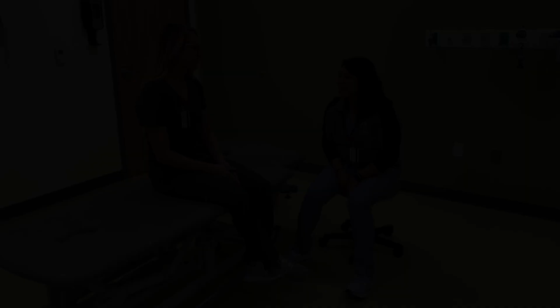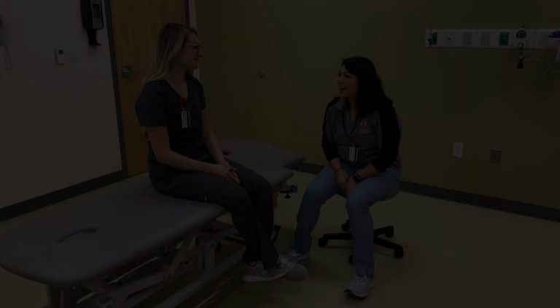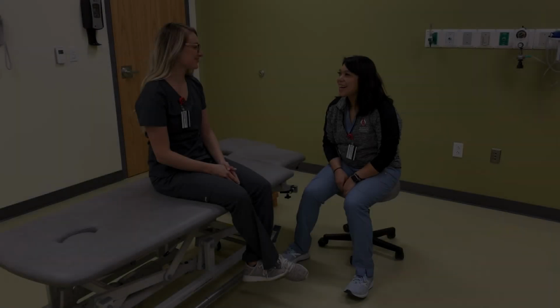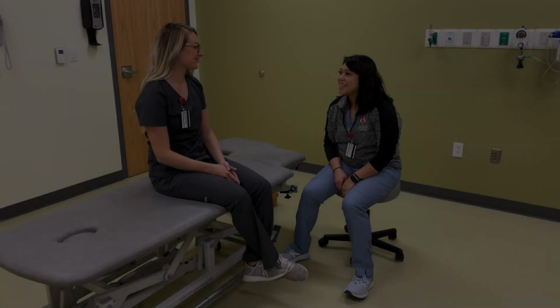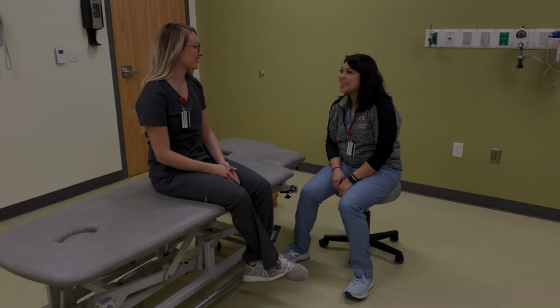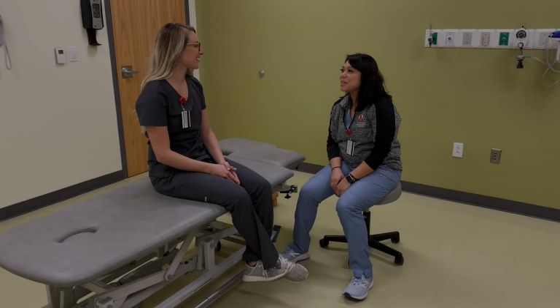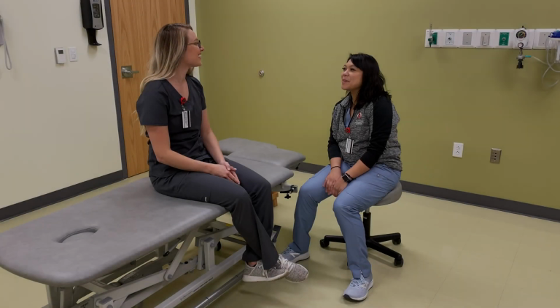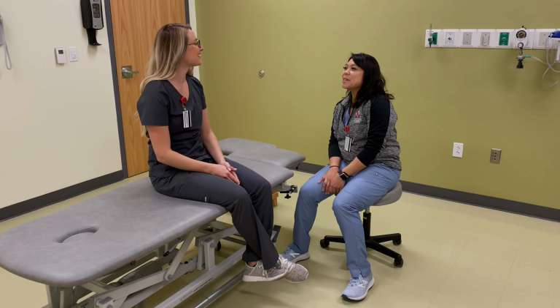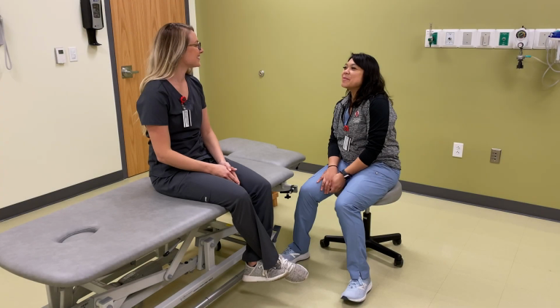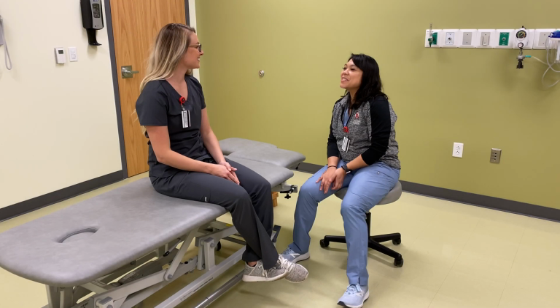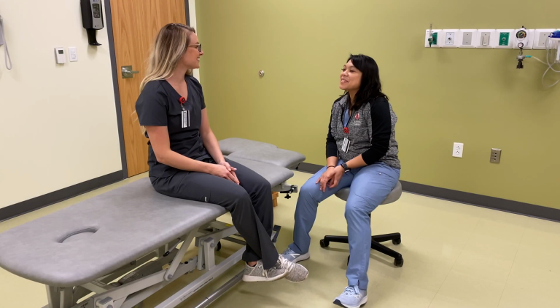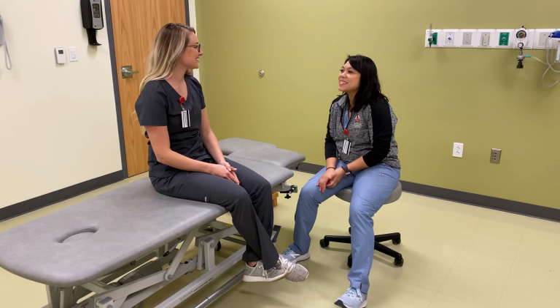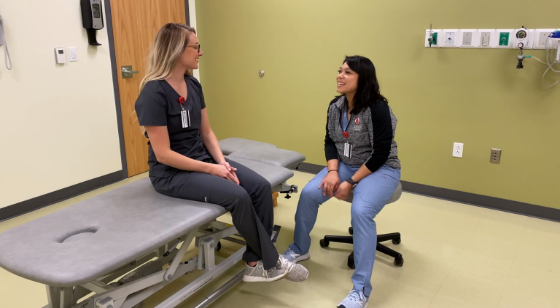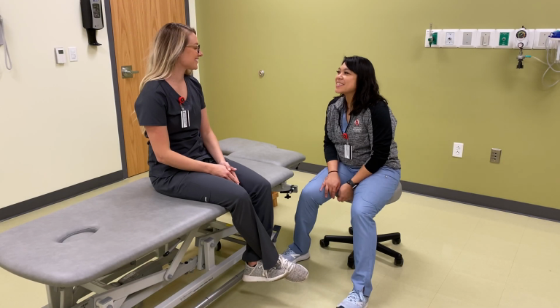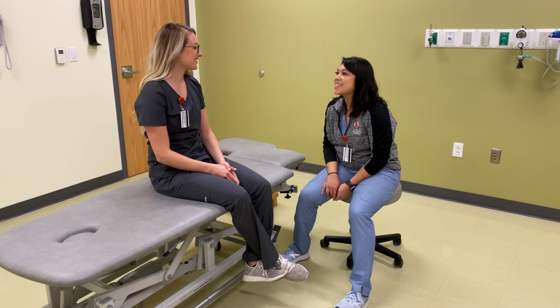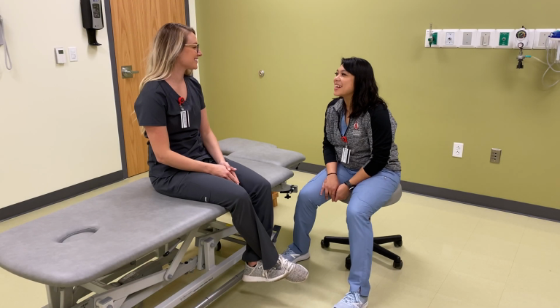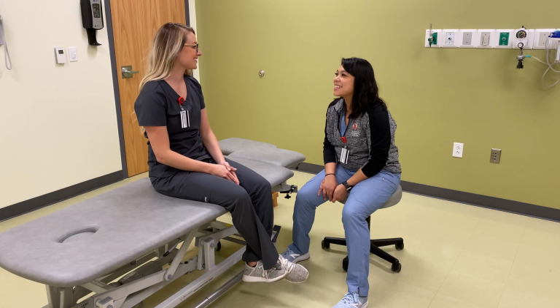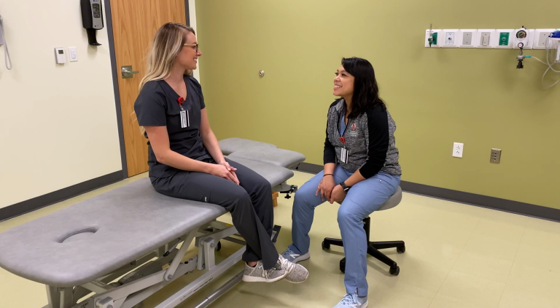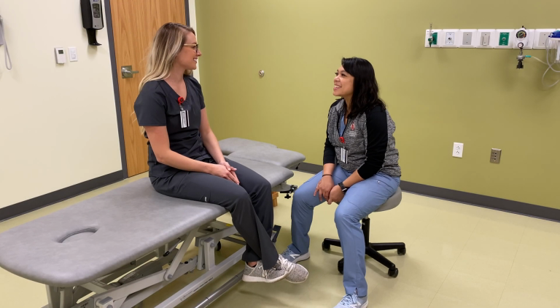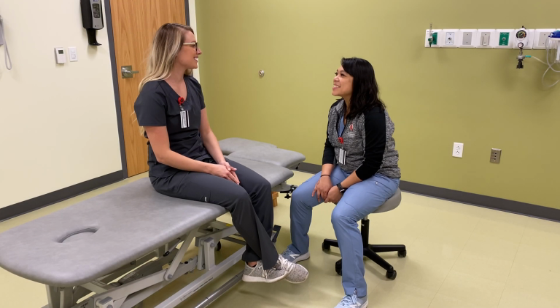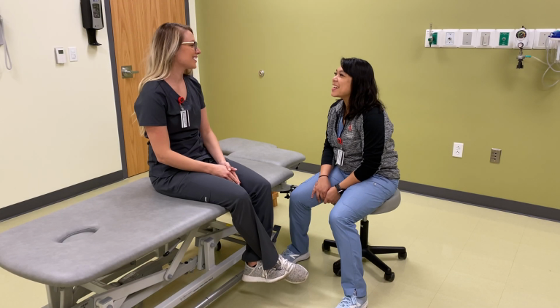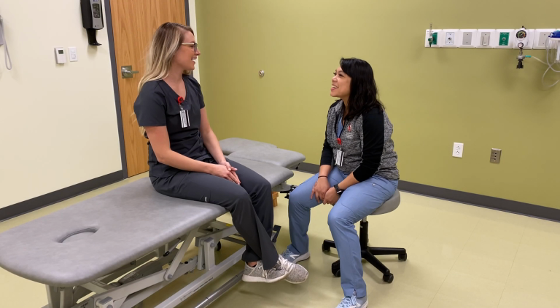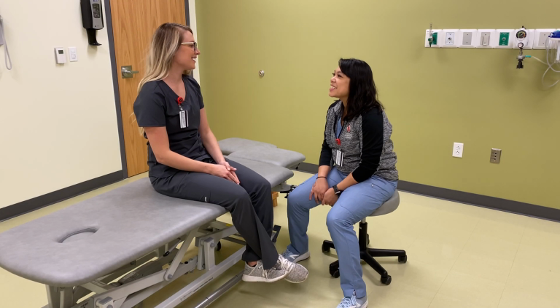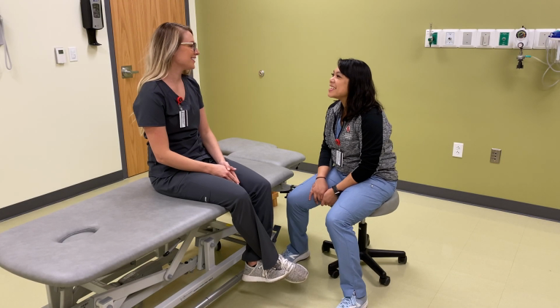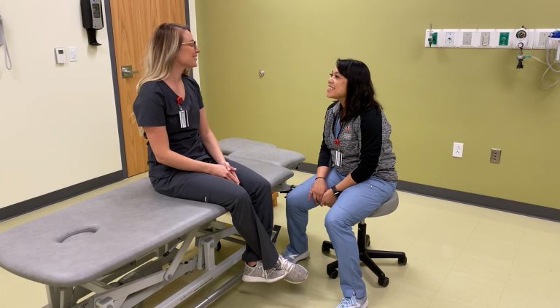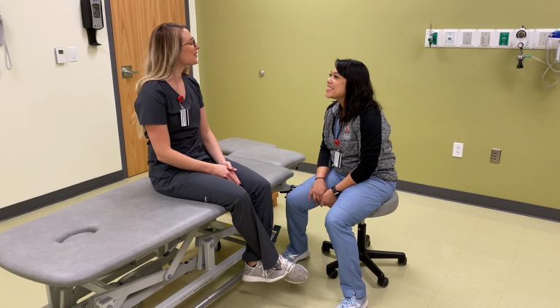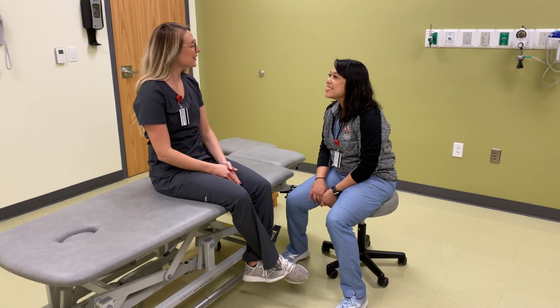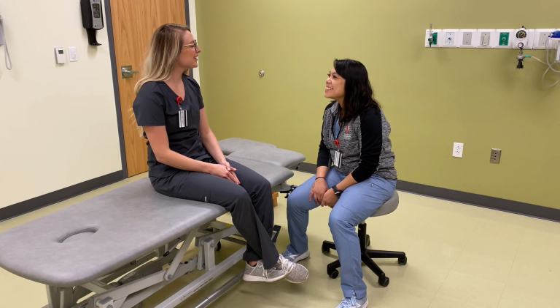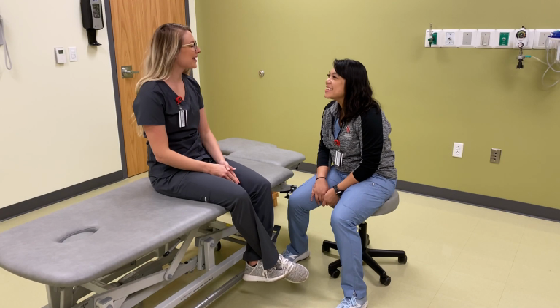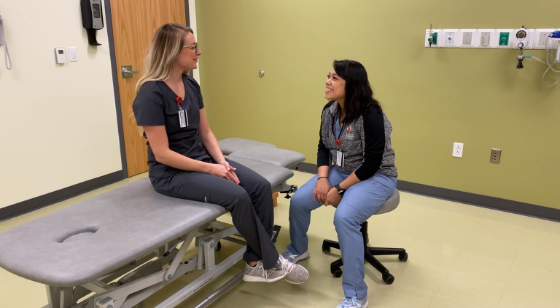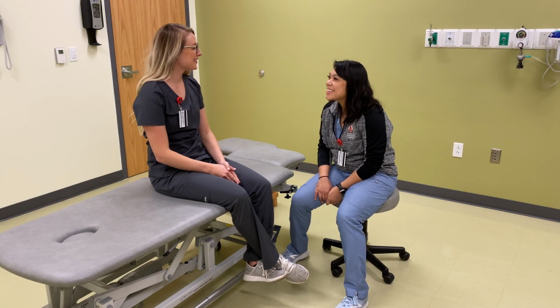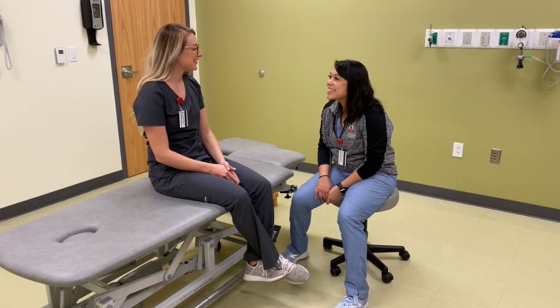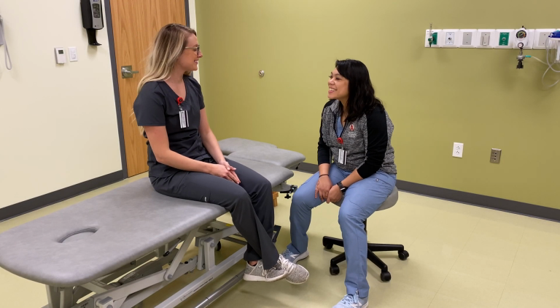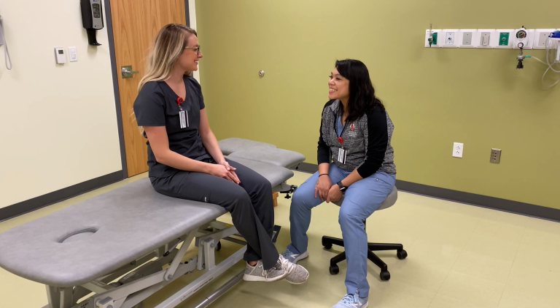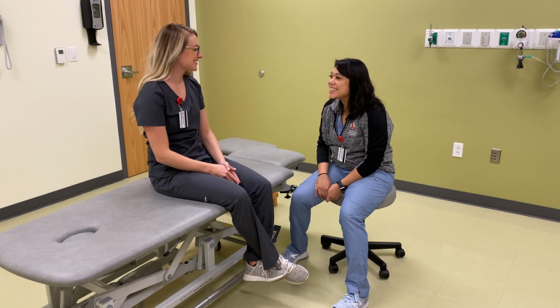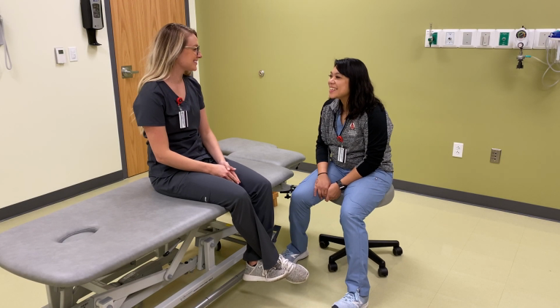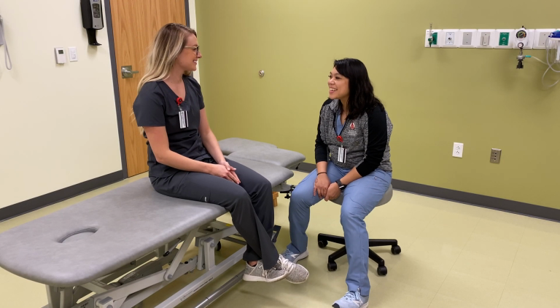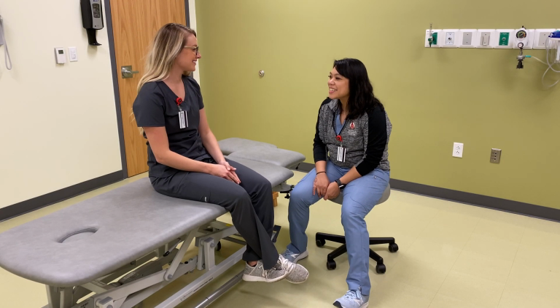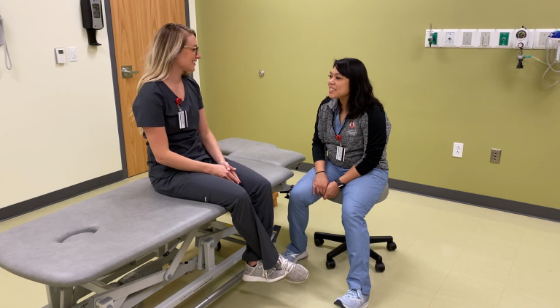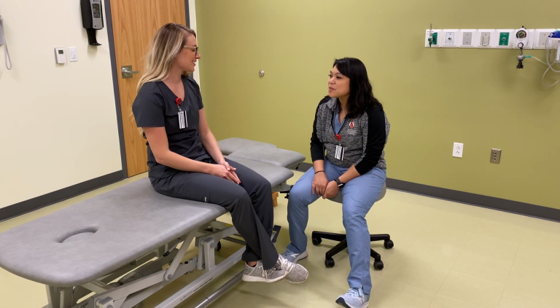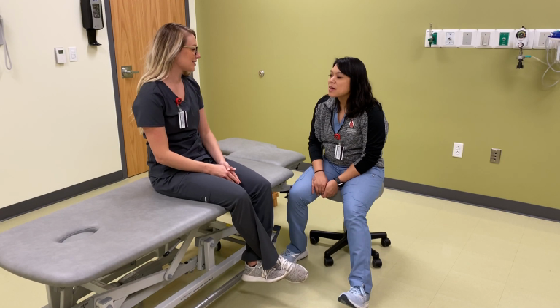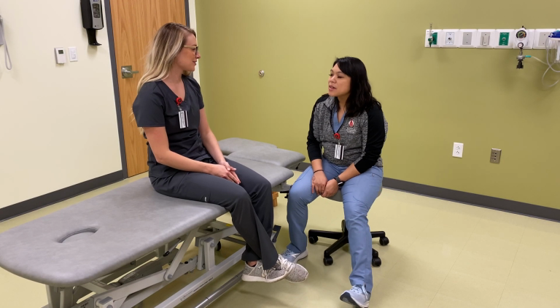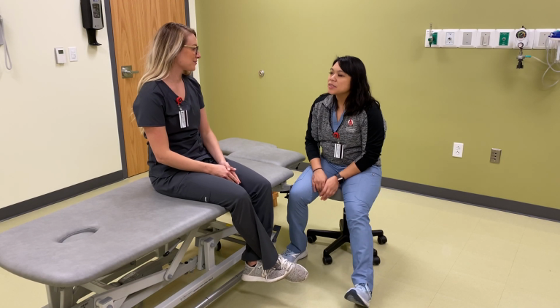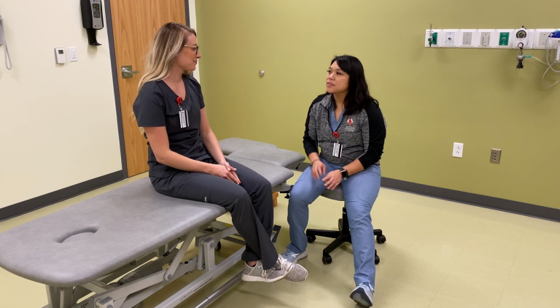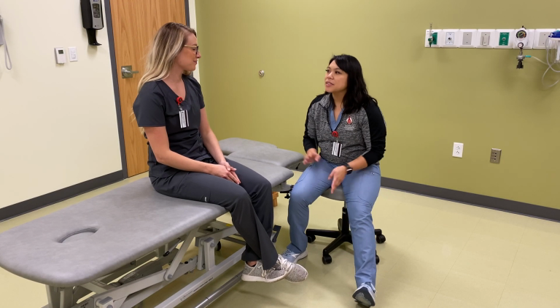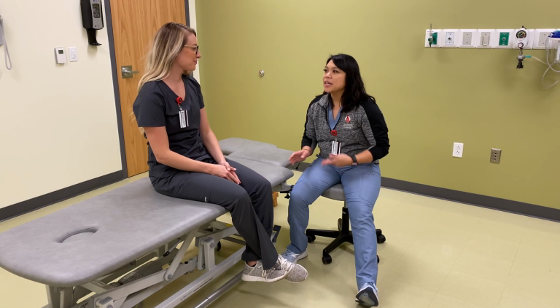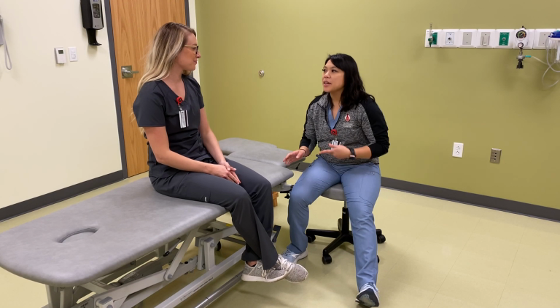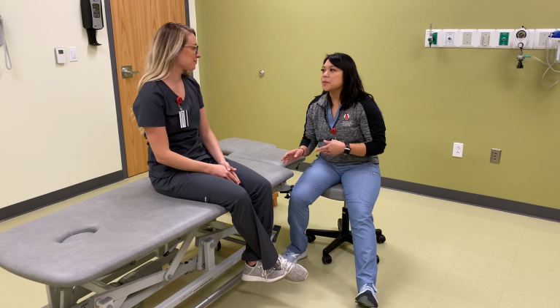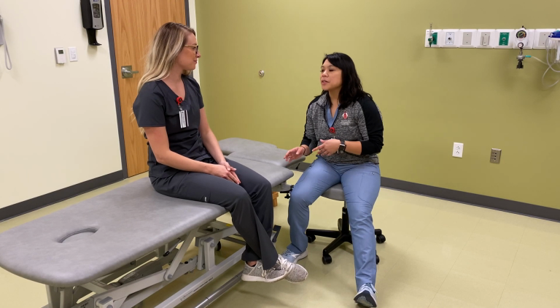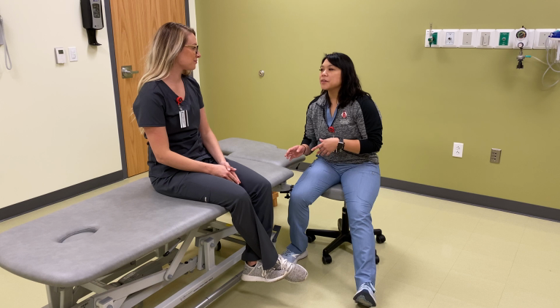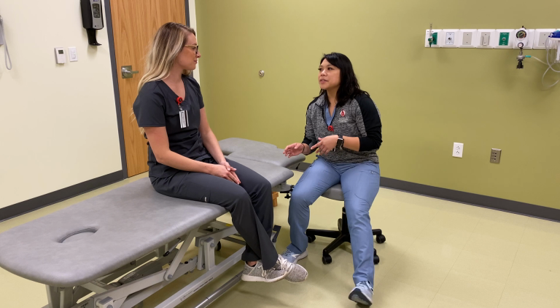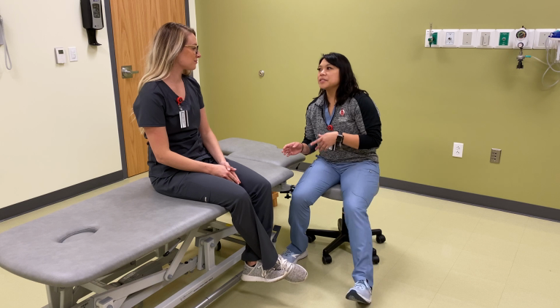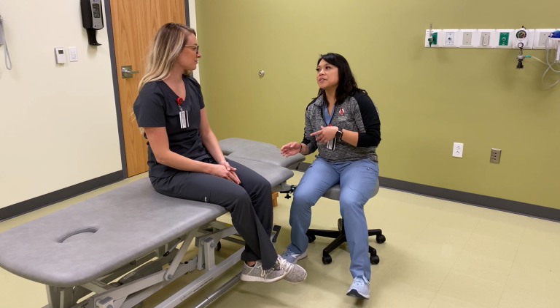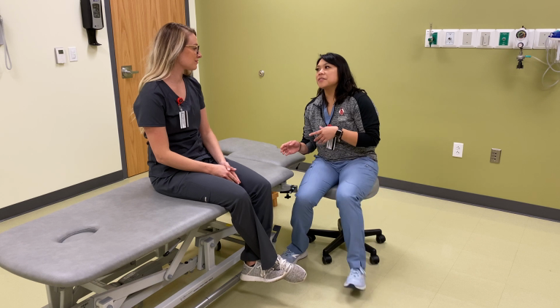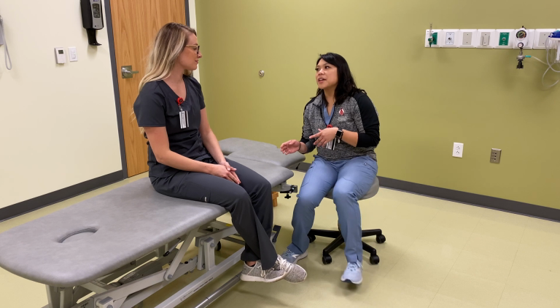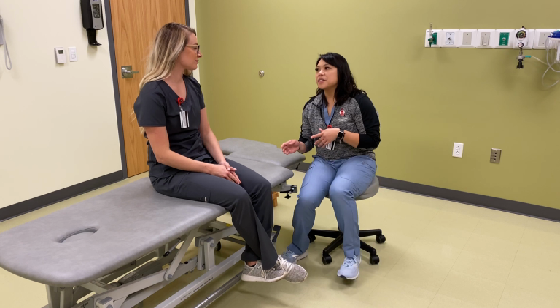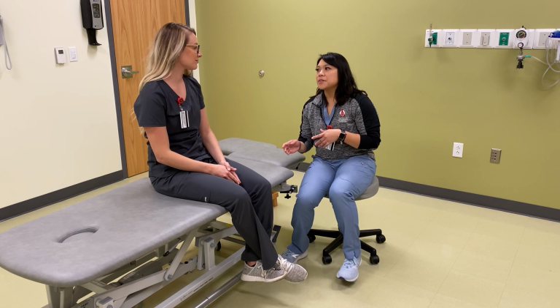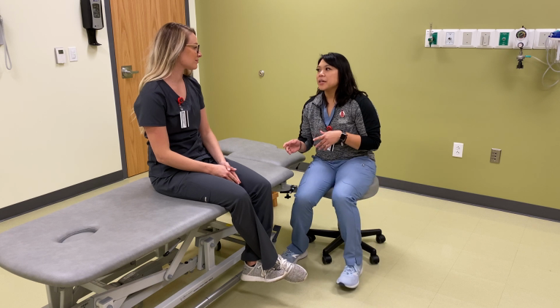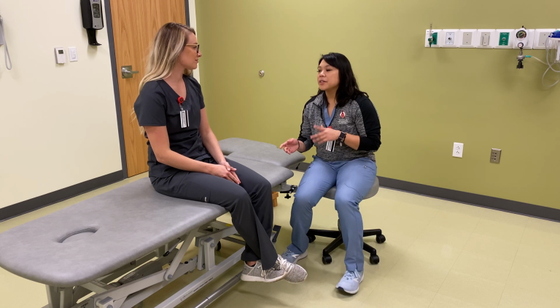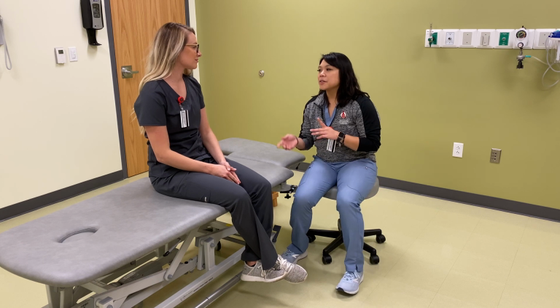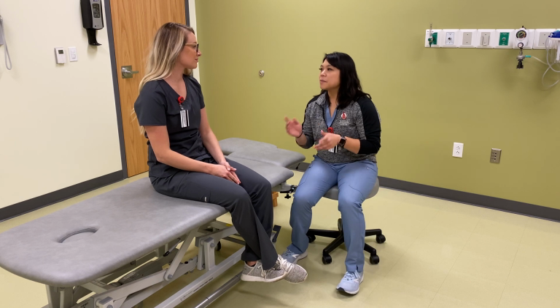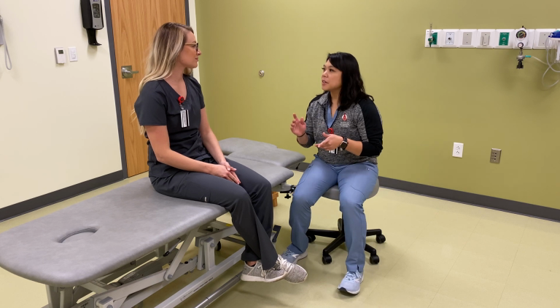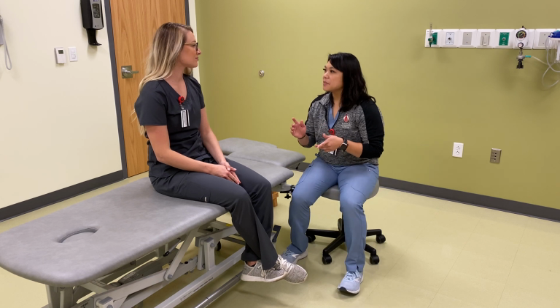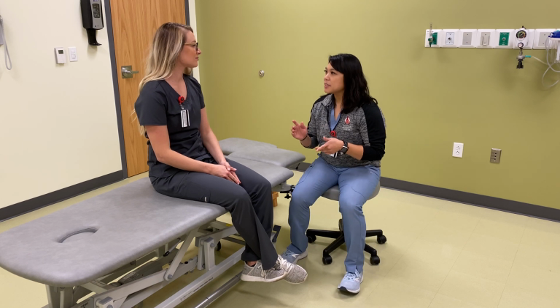Hi there, my name is student Dr. Alexandra. How are you? Good, thank you. So today we're going to evaluate your pelvis.